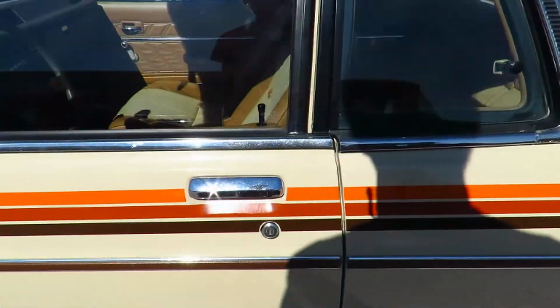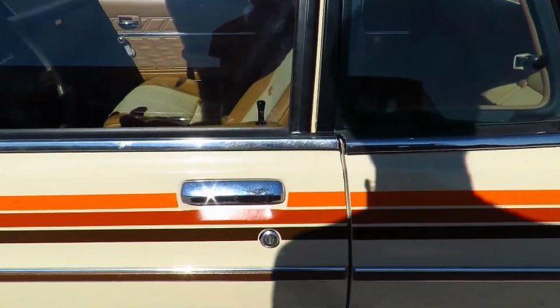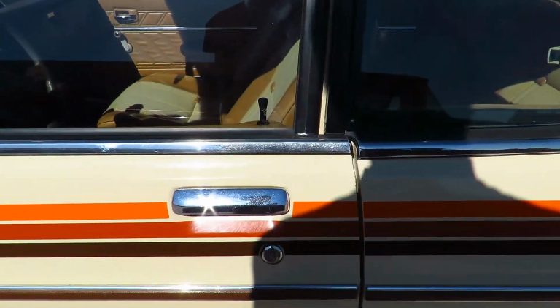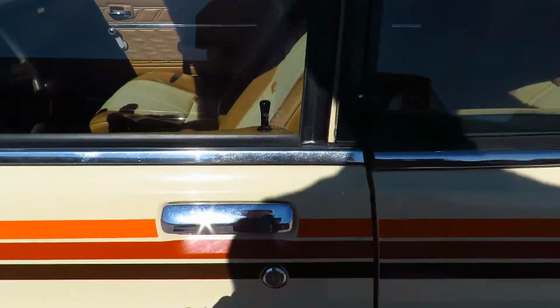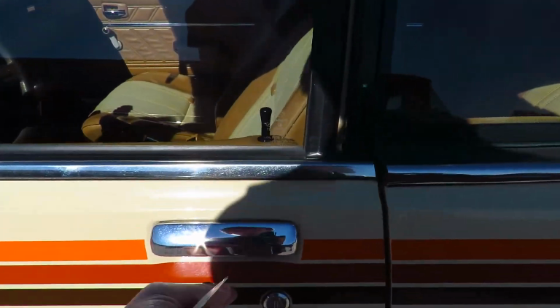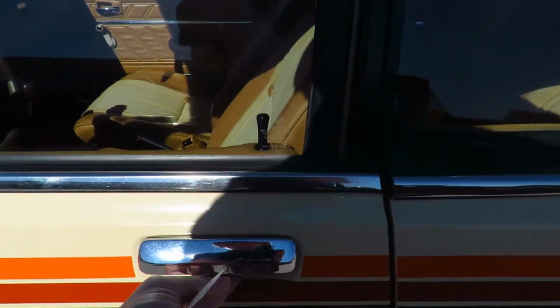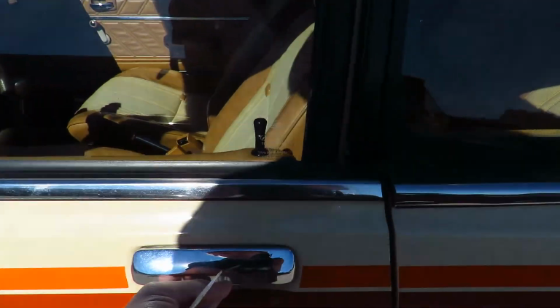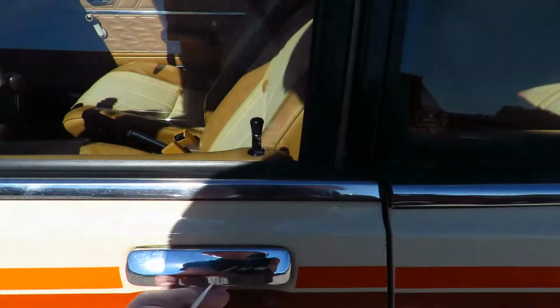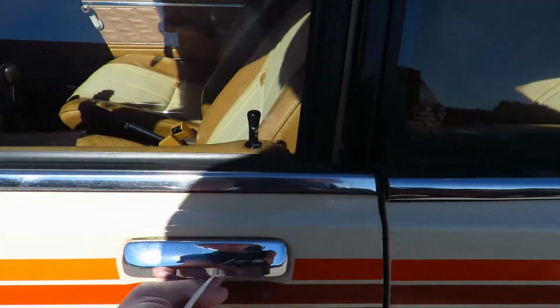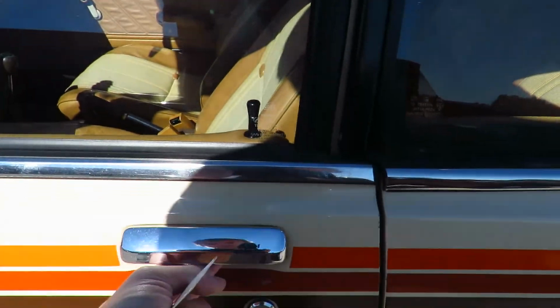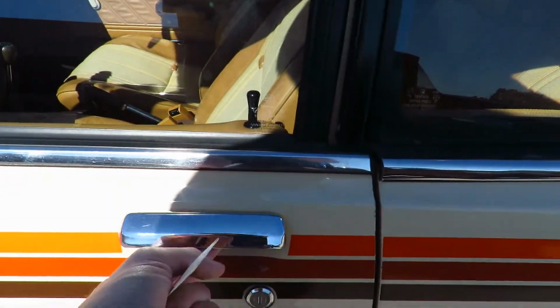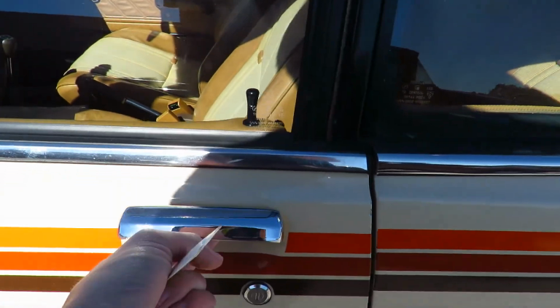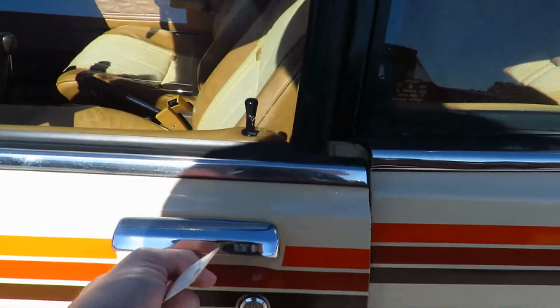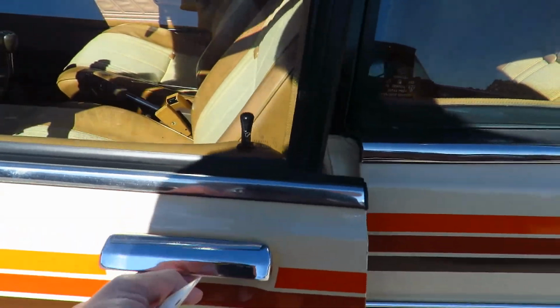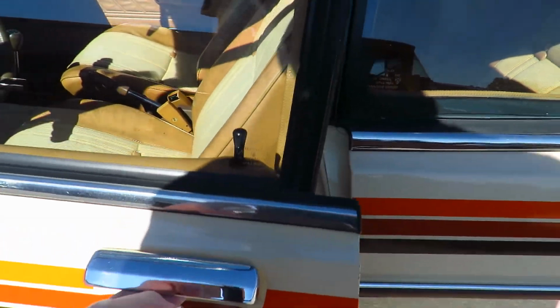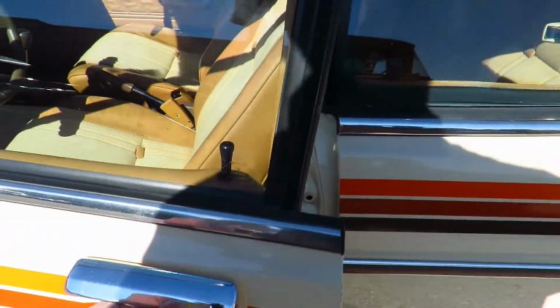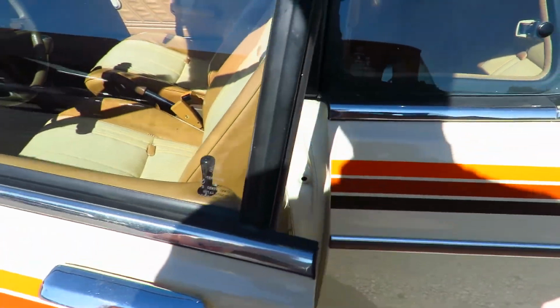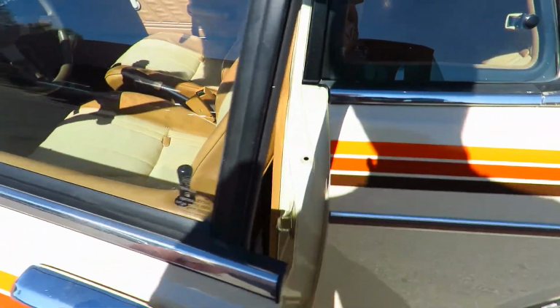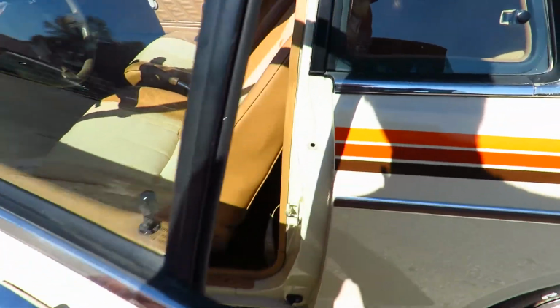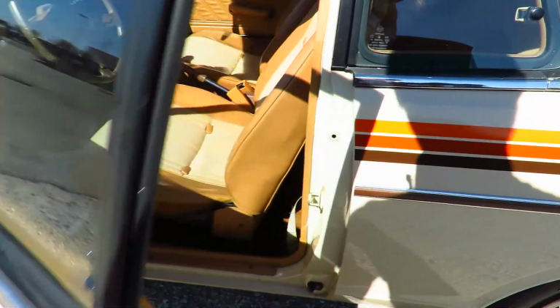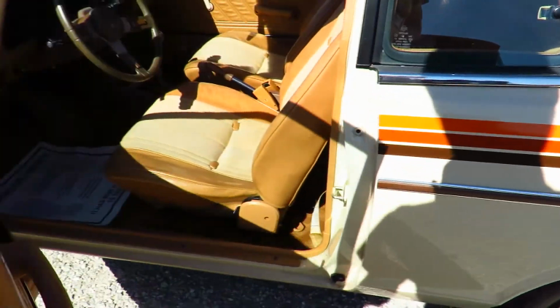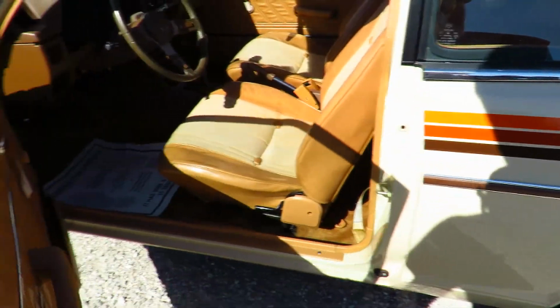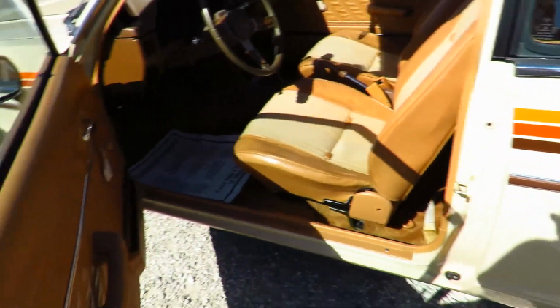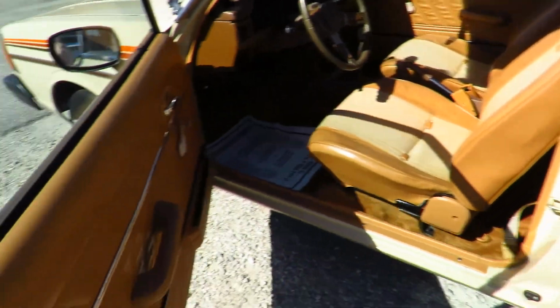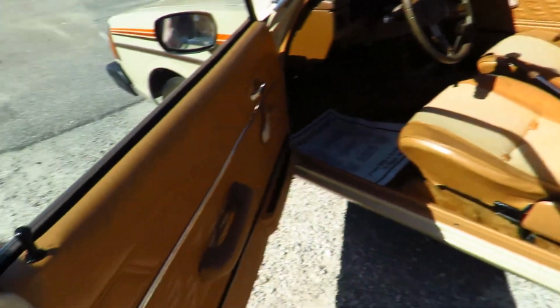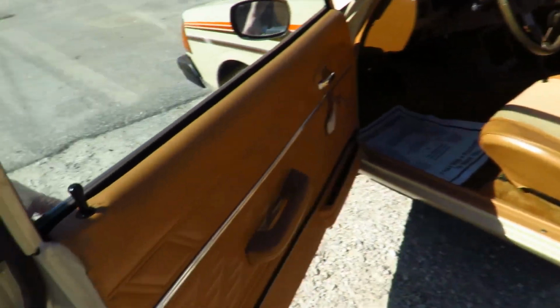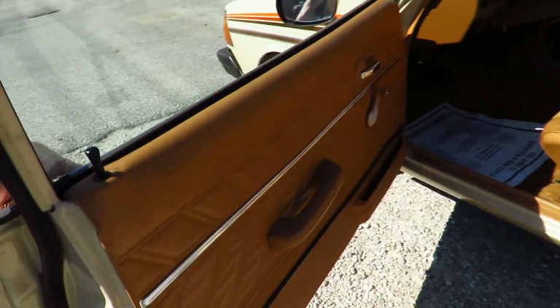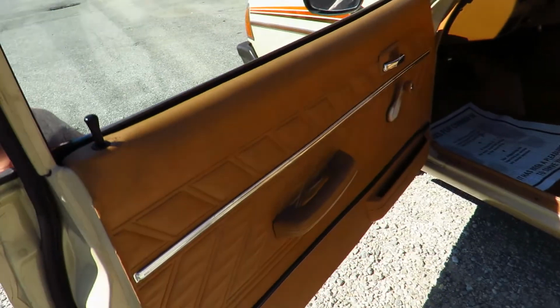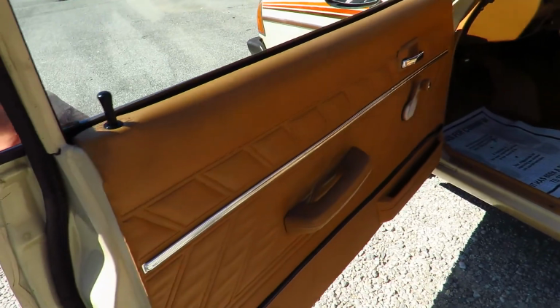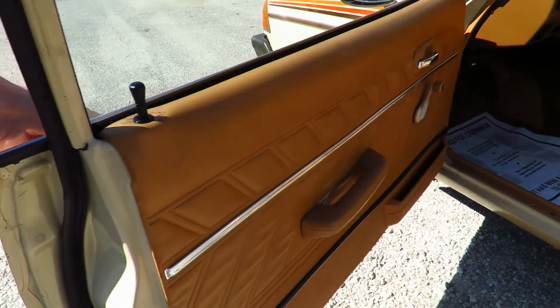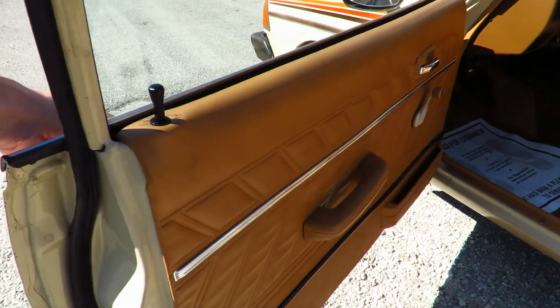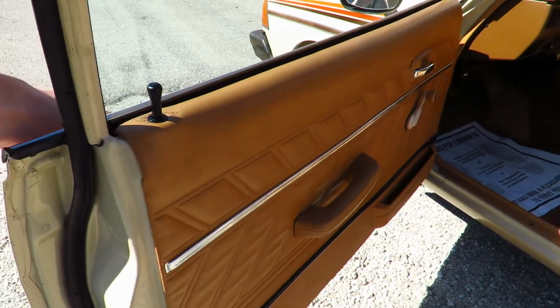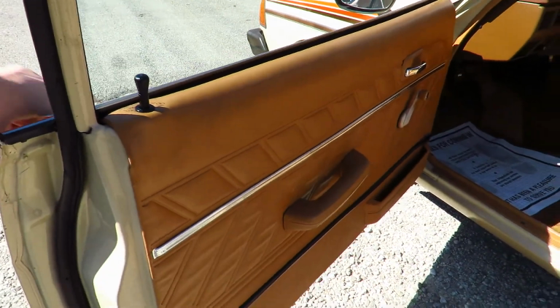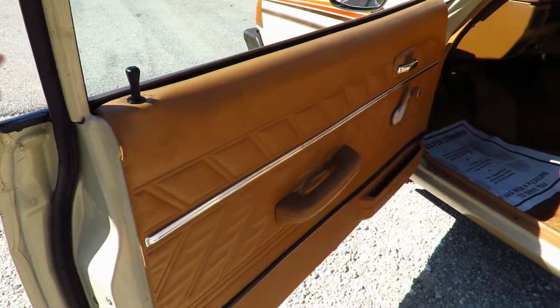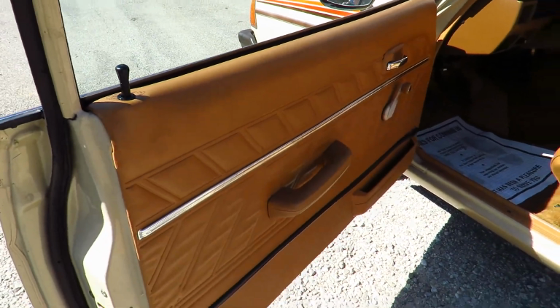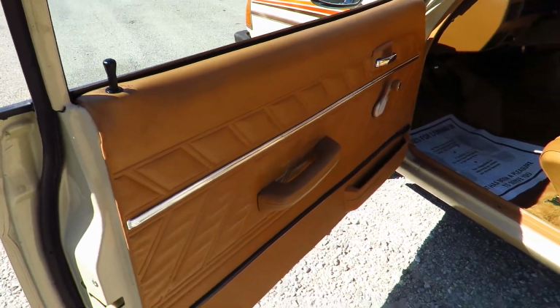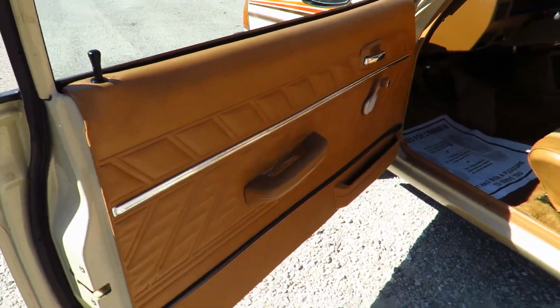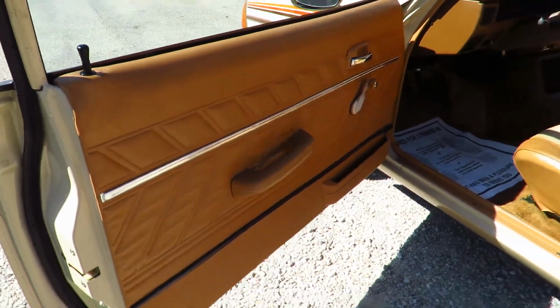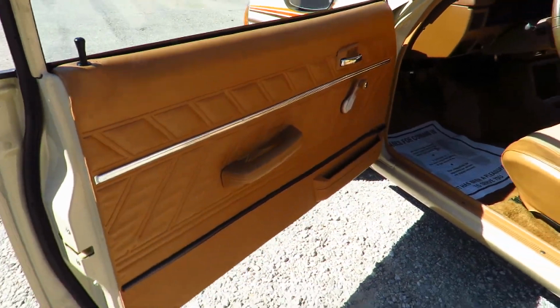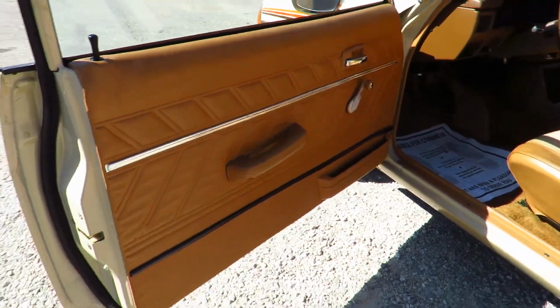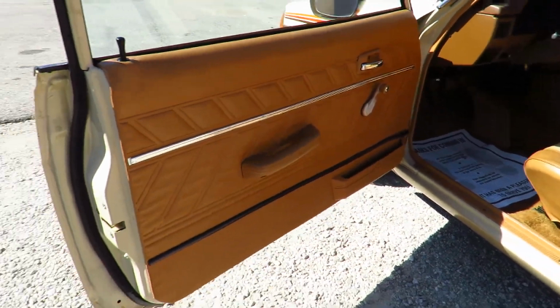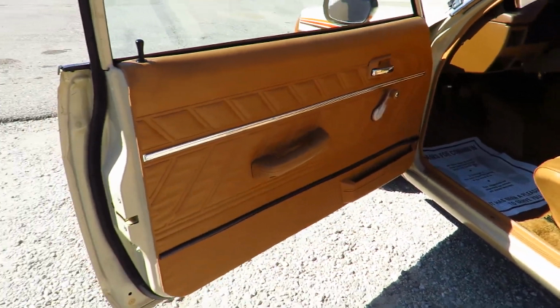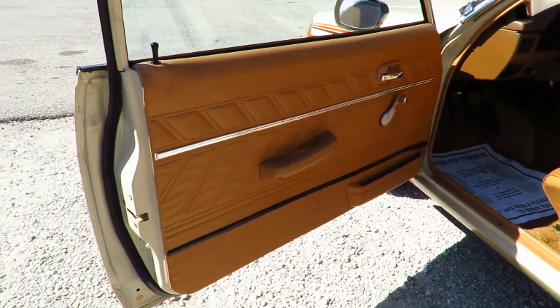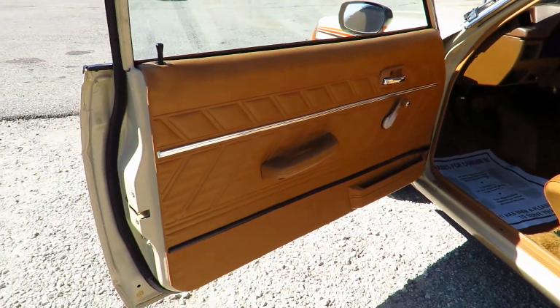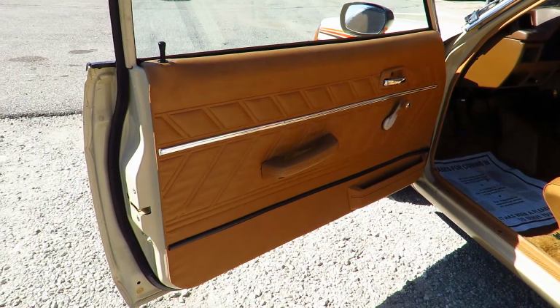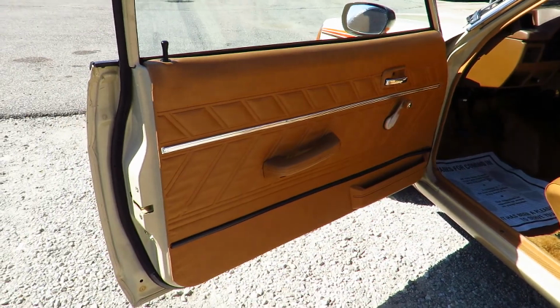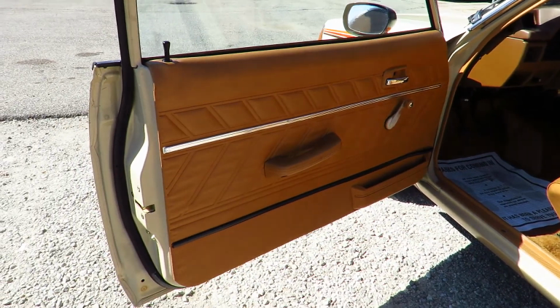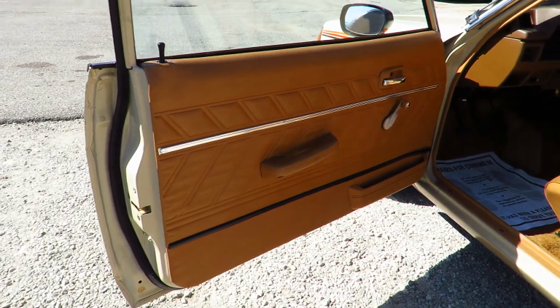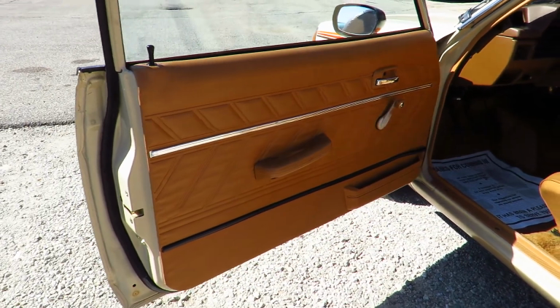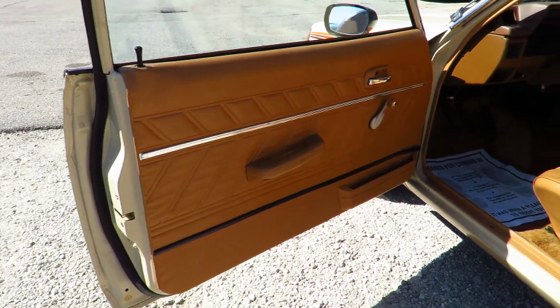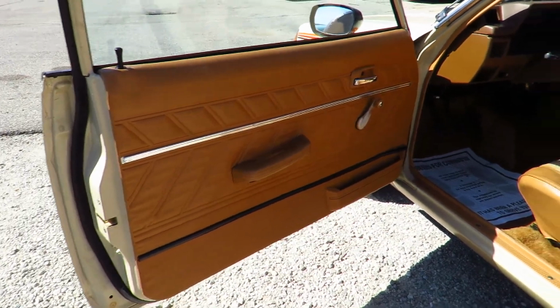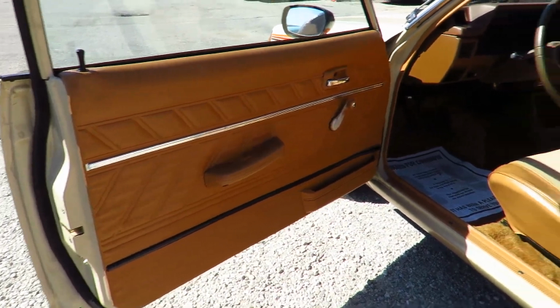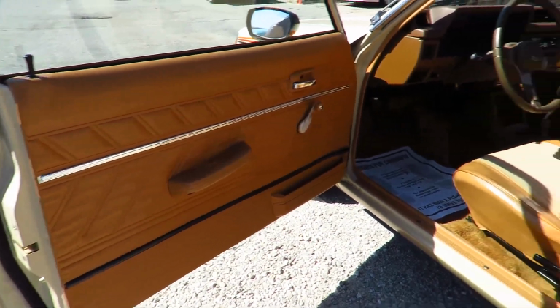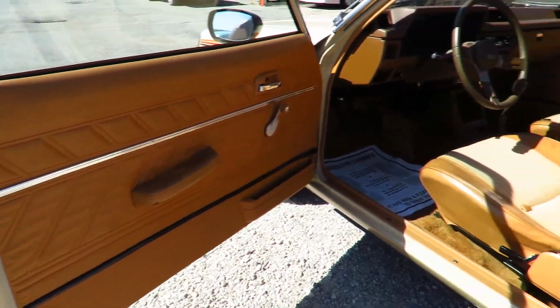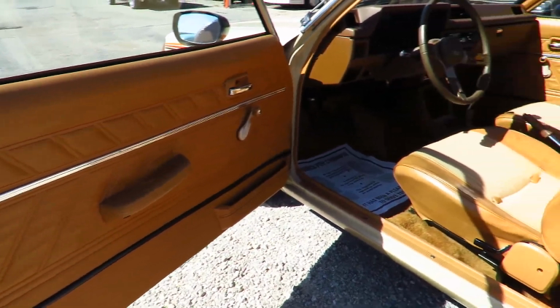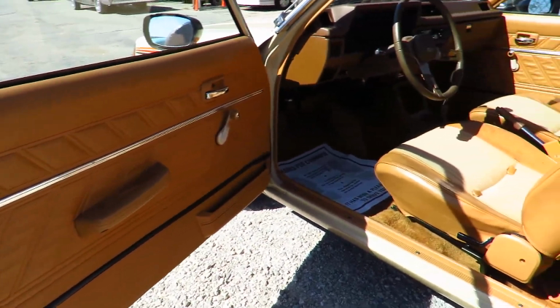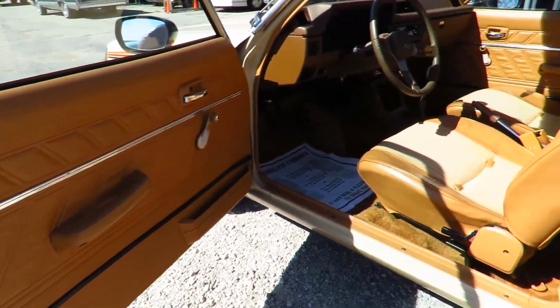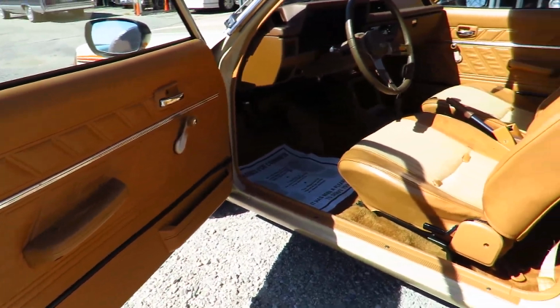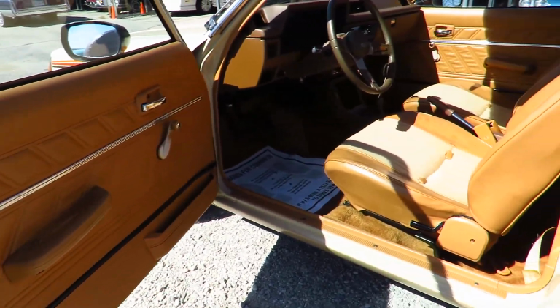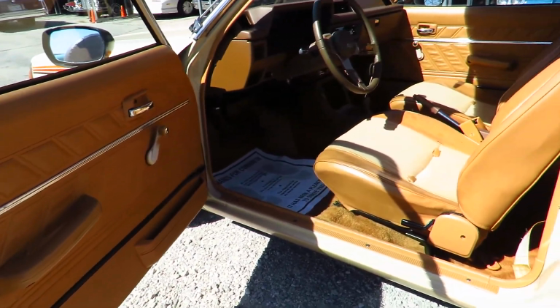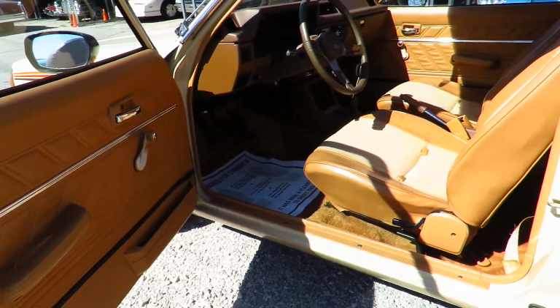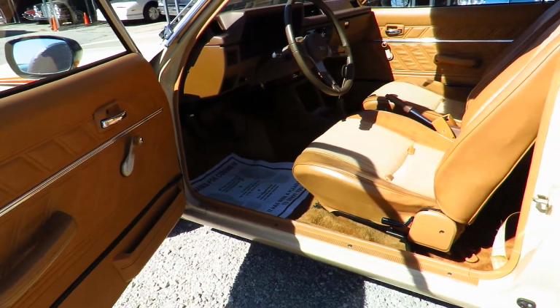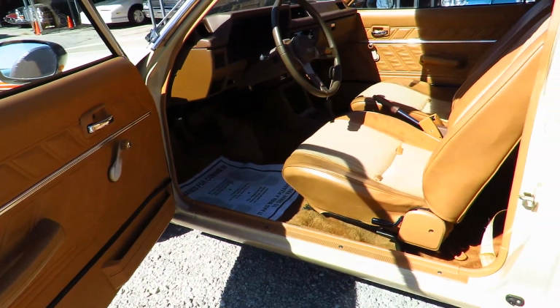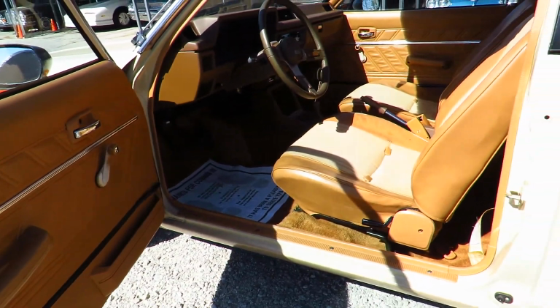The chrome door handle shows some wear, but as you can see the interior is basically perfect.